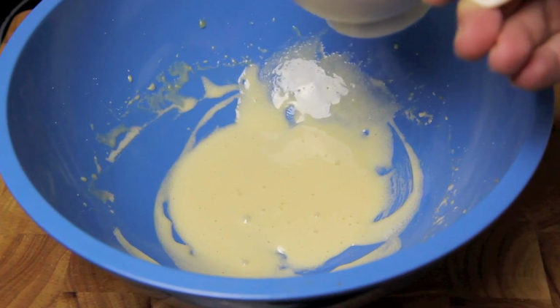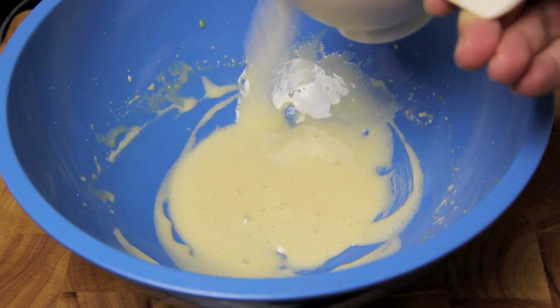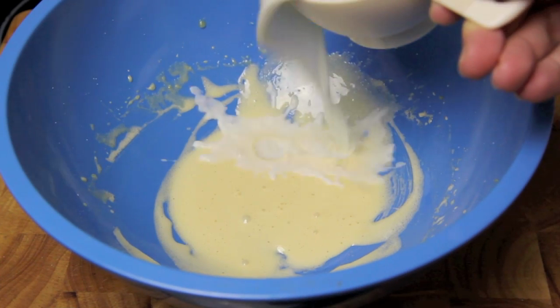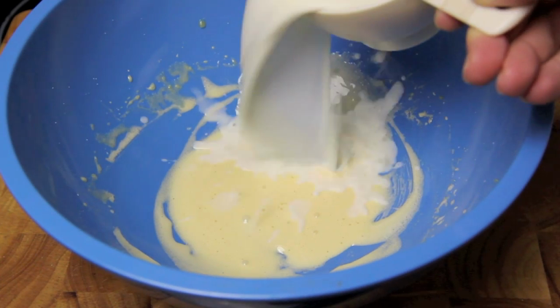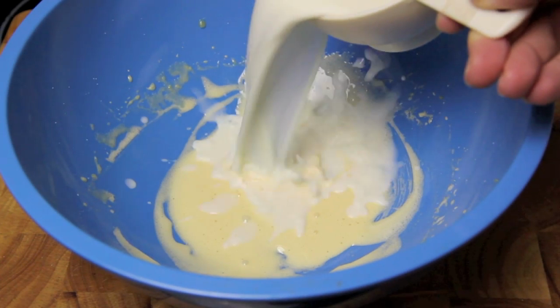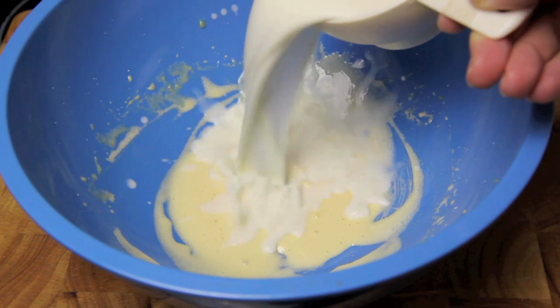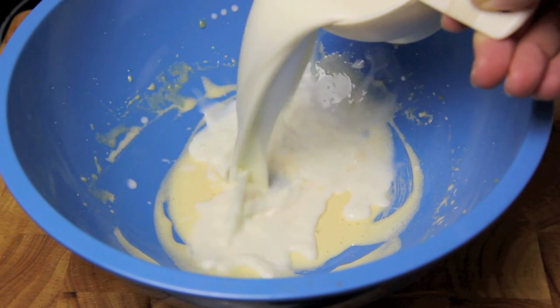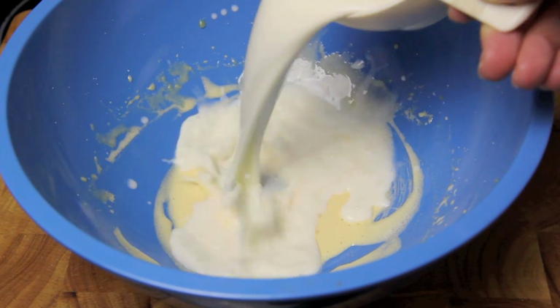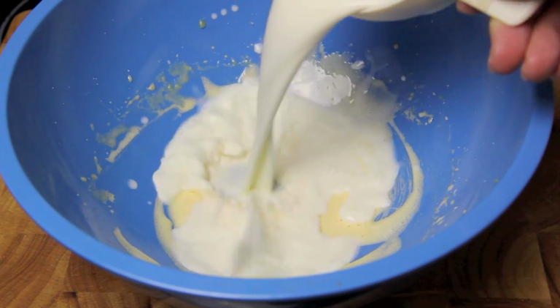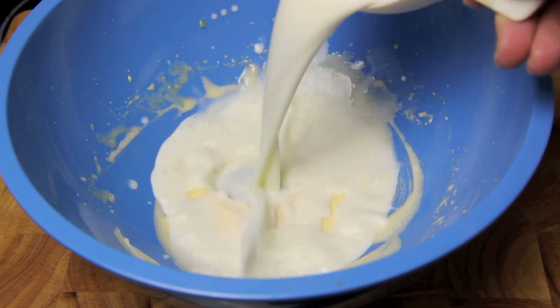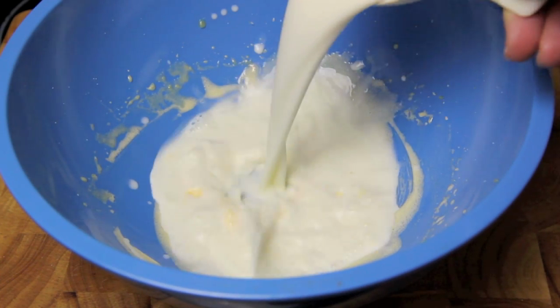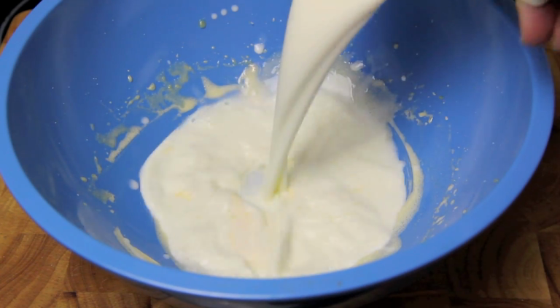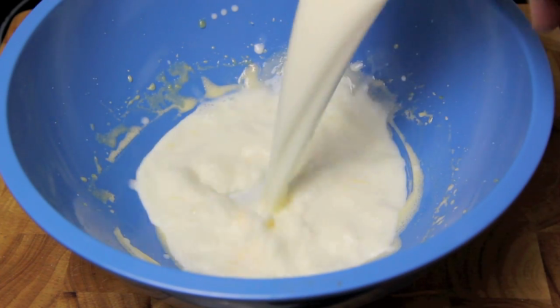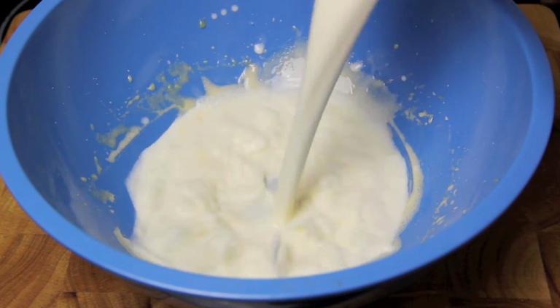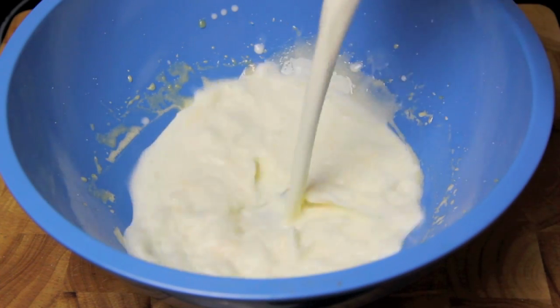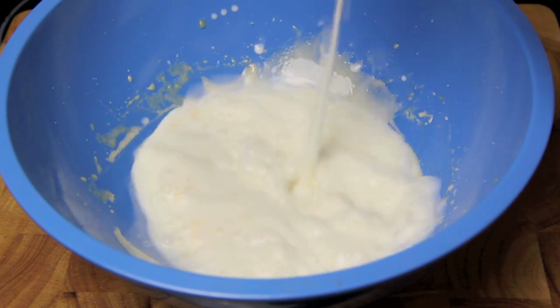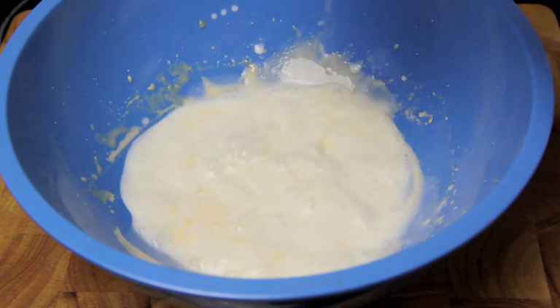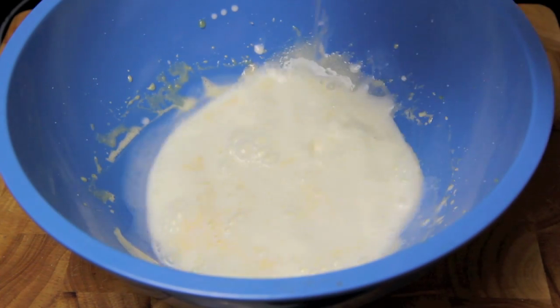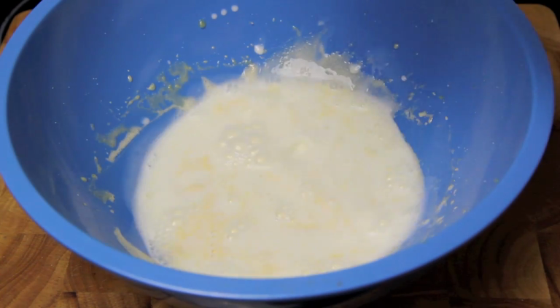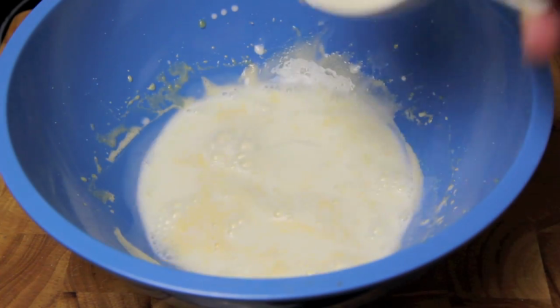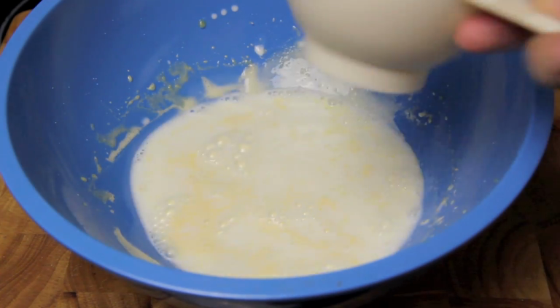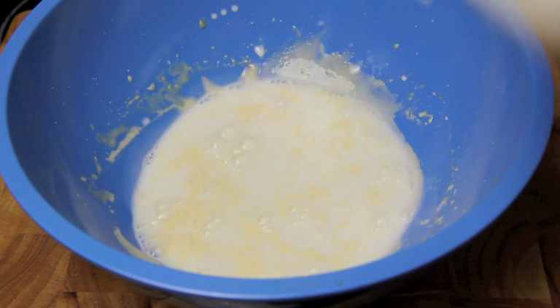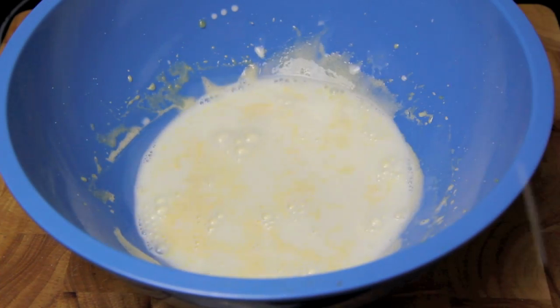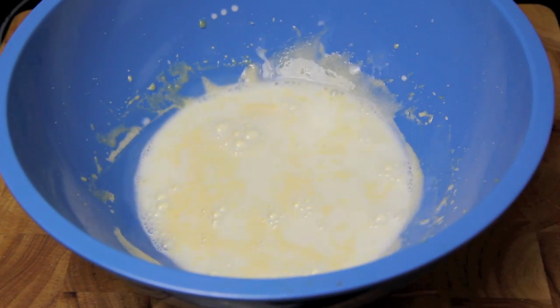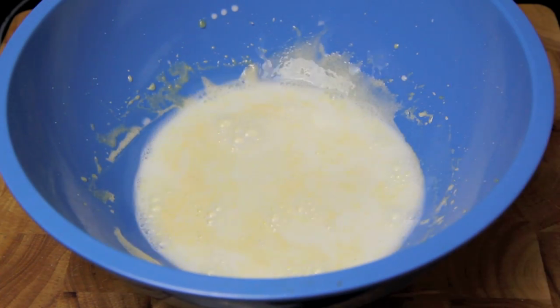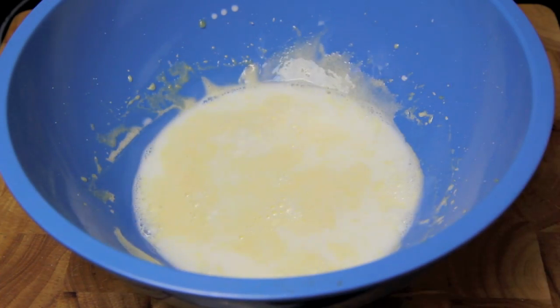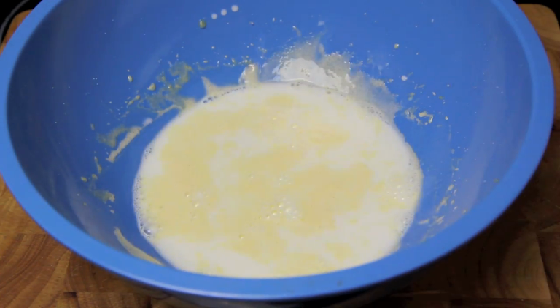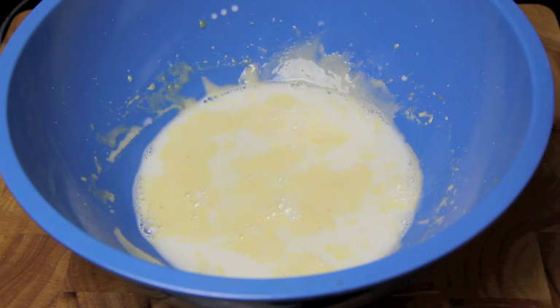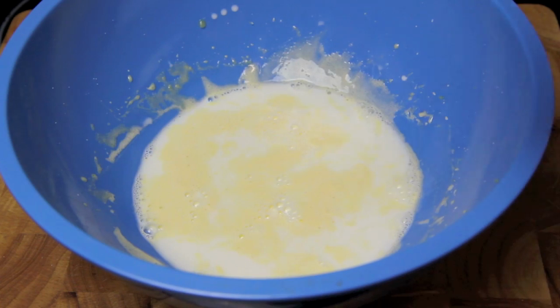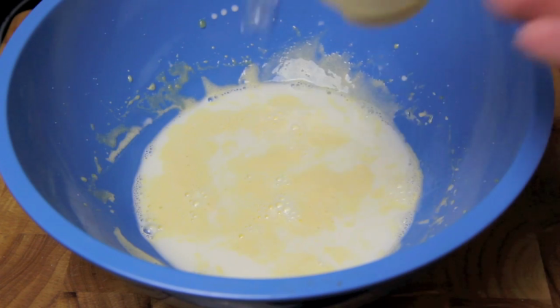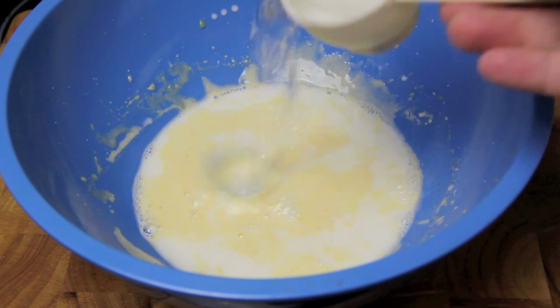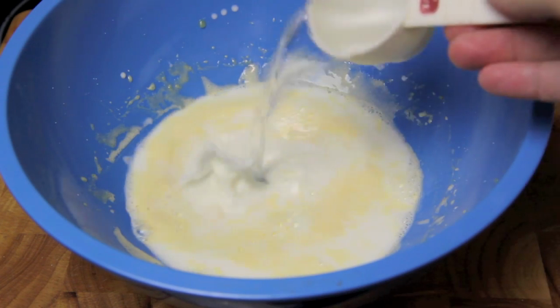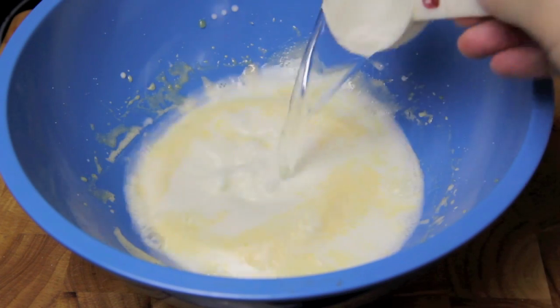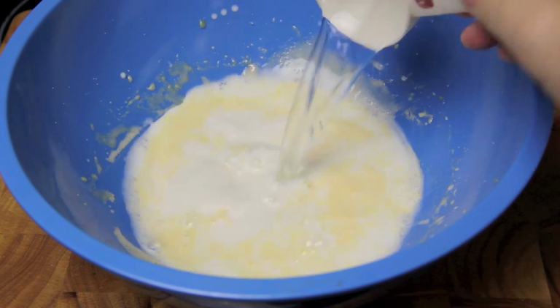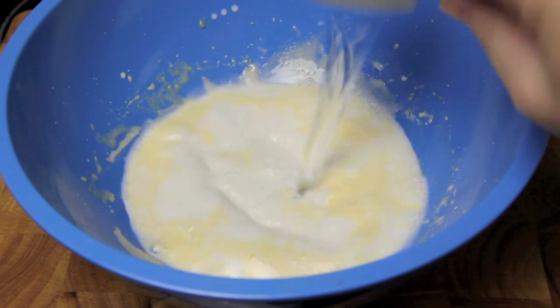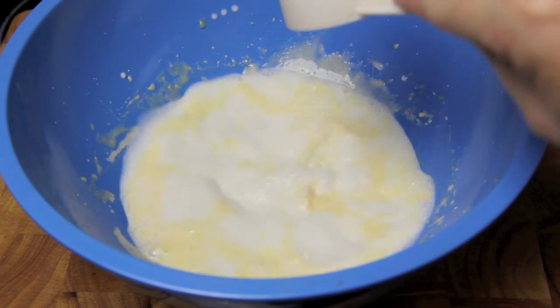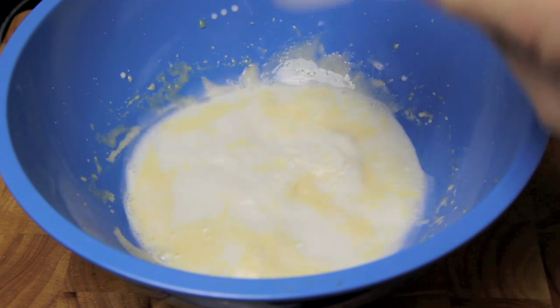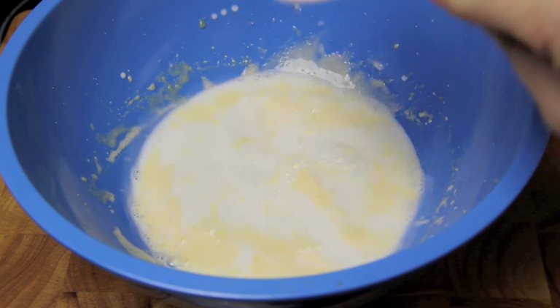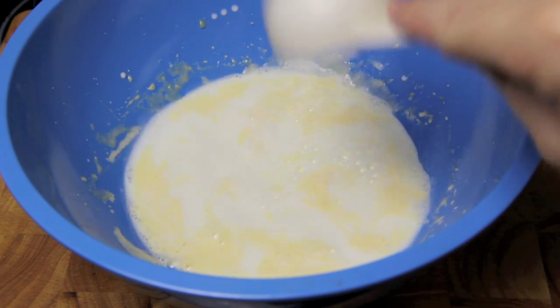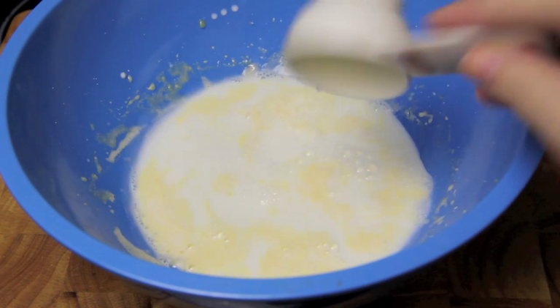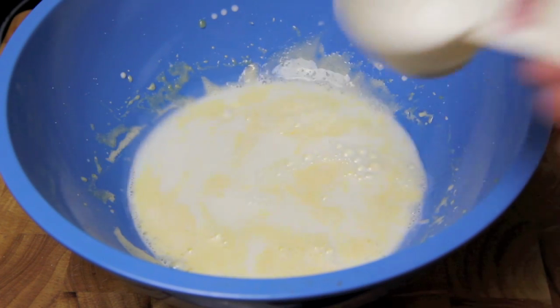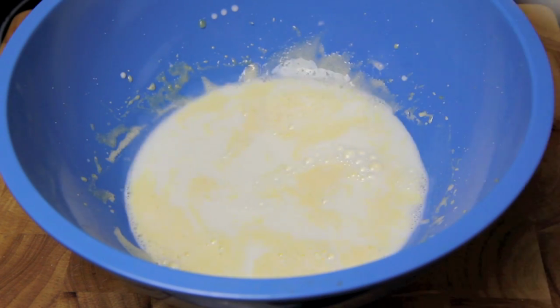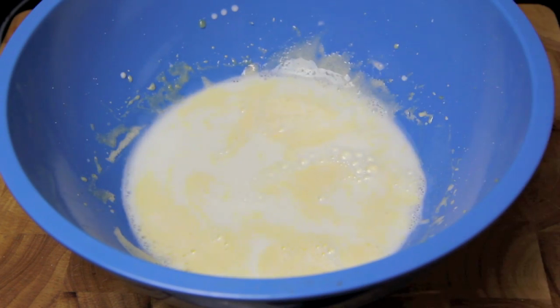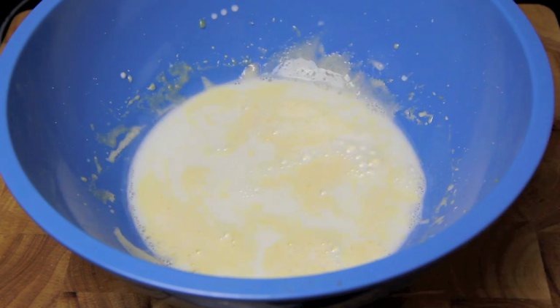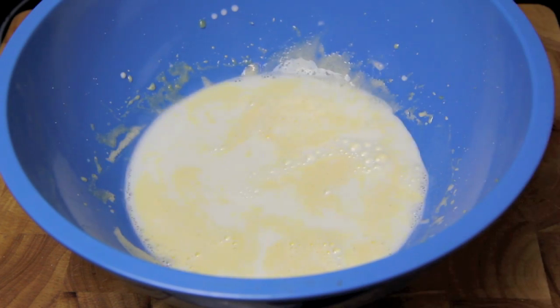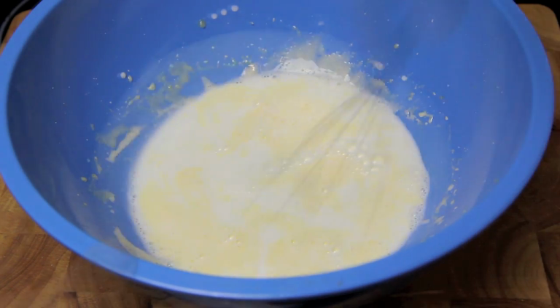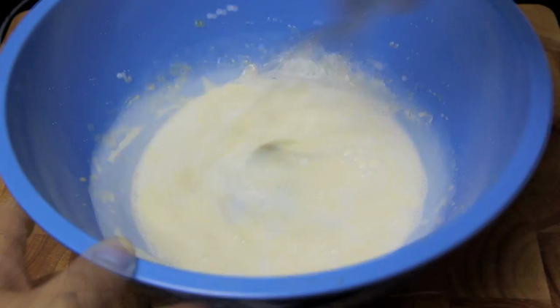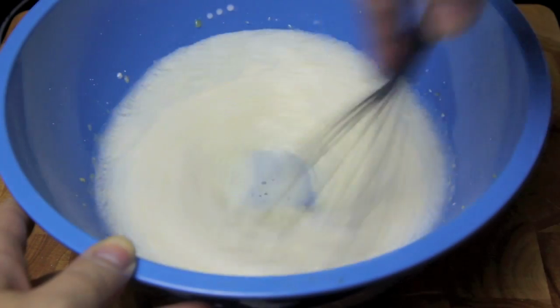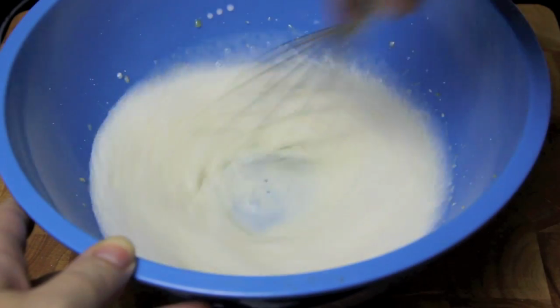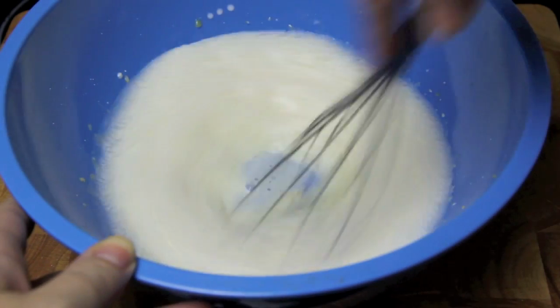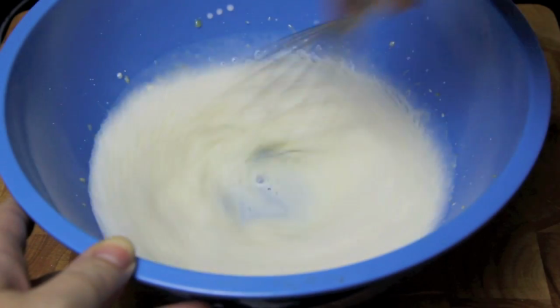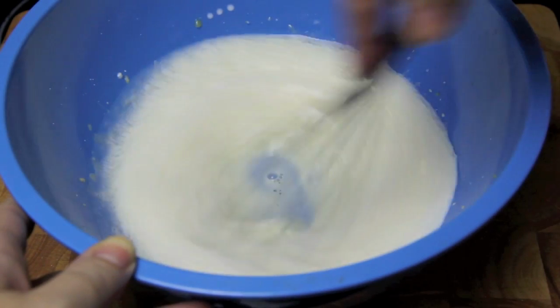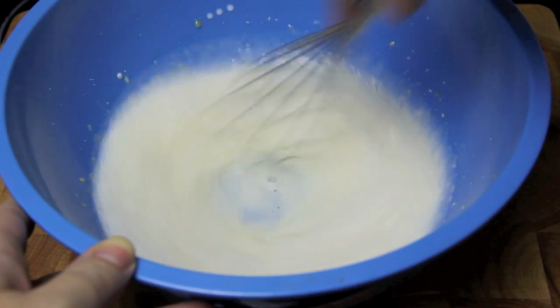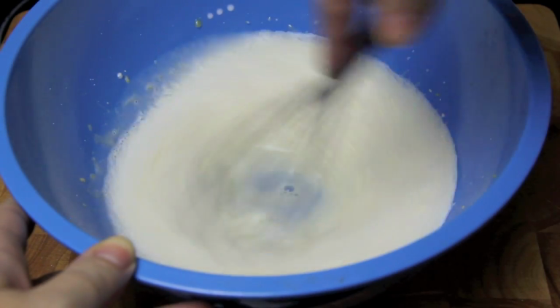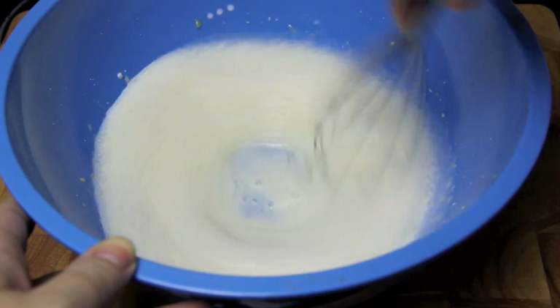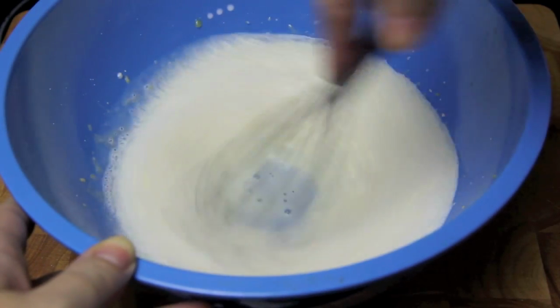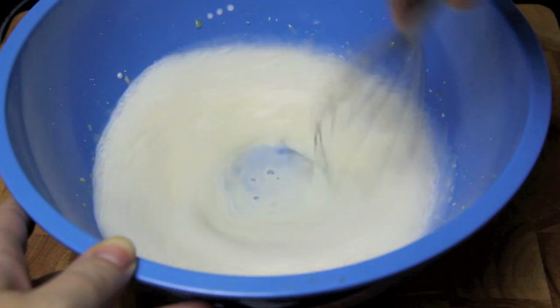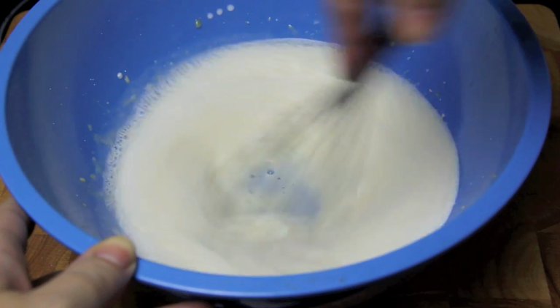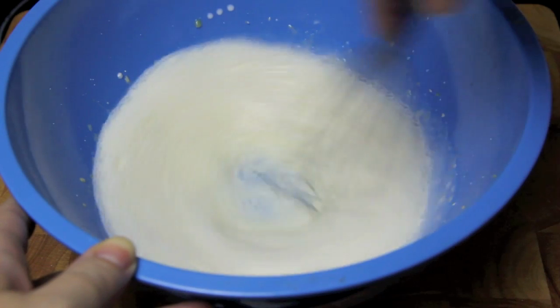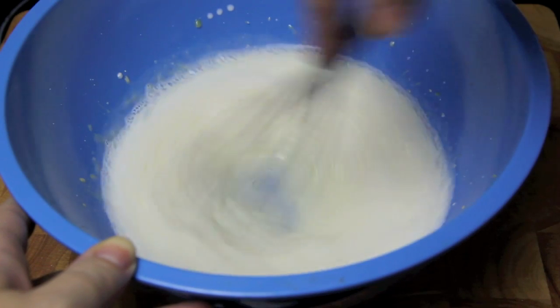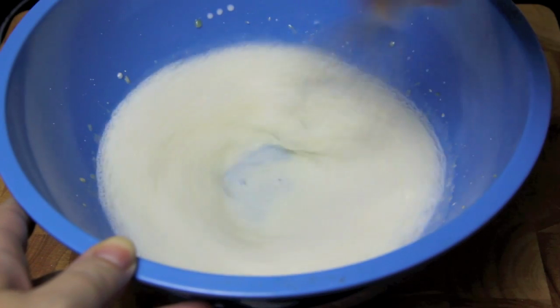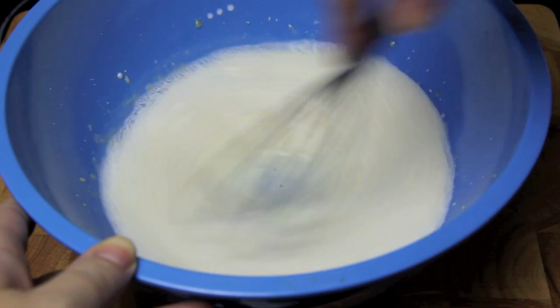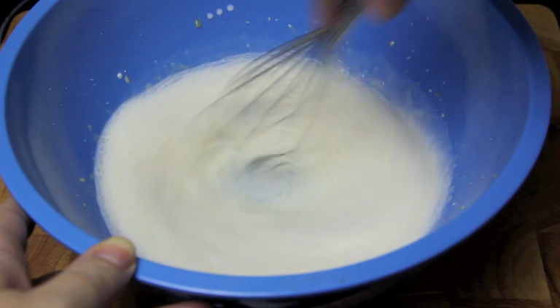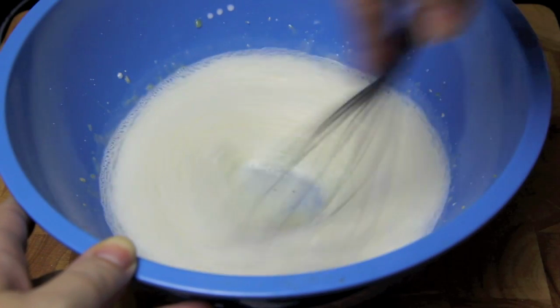To that we're then going to add in the milk and the water and give that a quick whisk together until it's well combined.